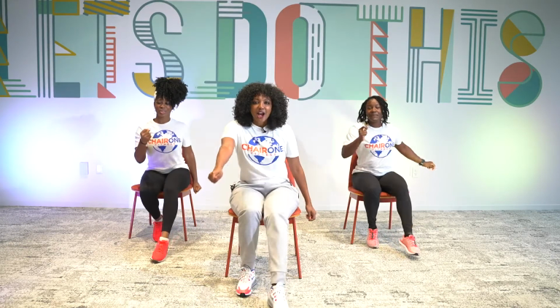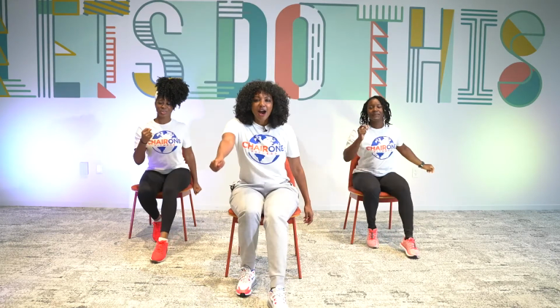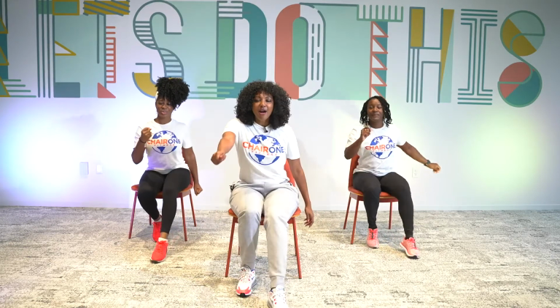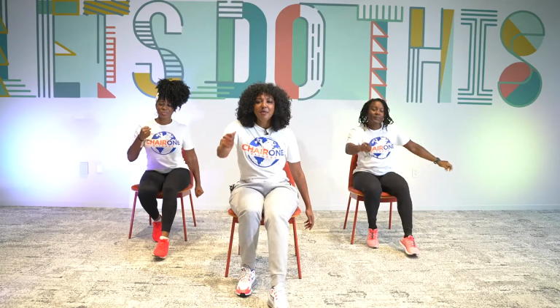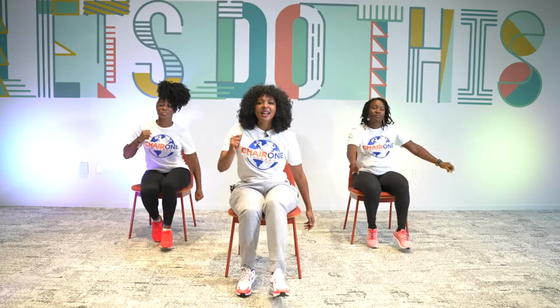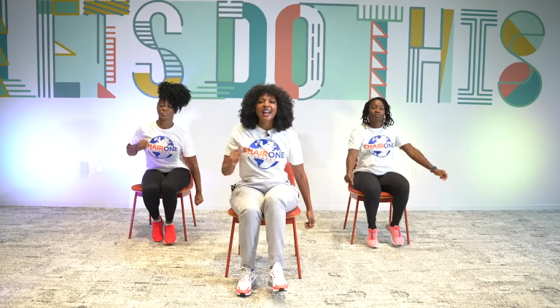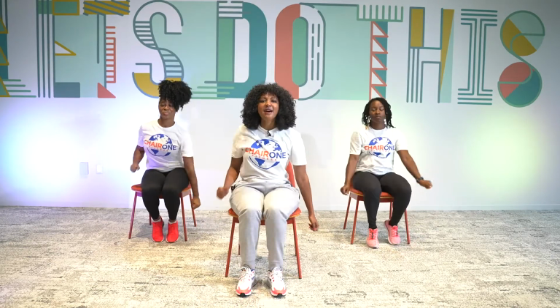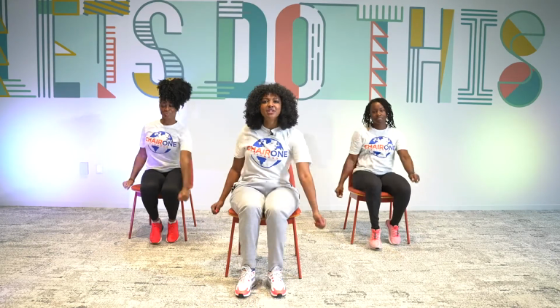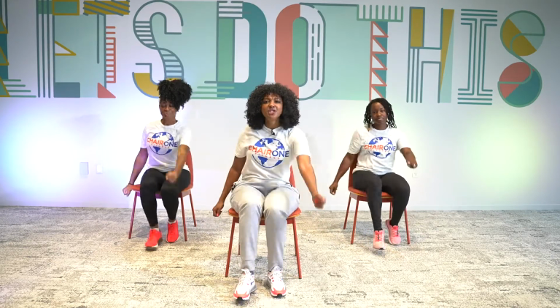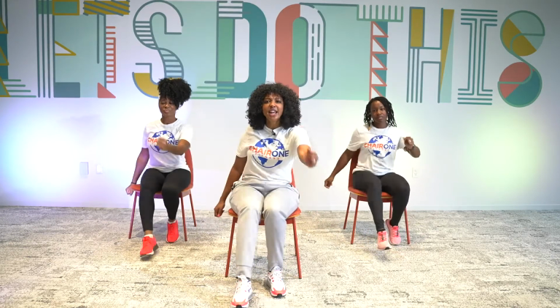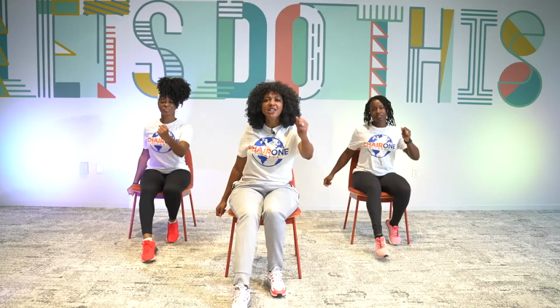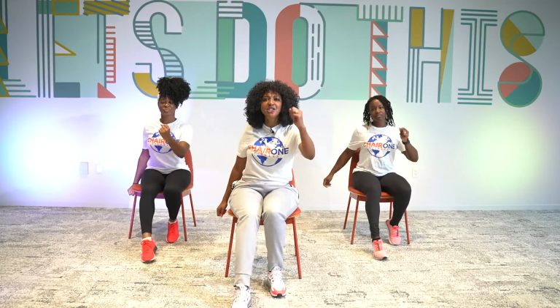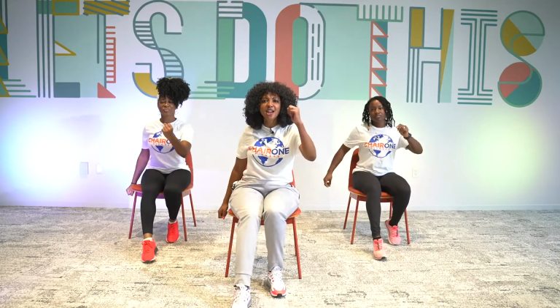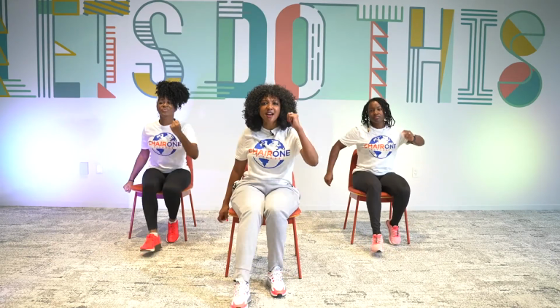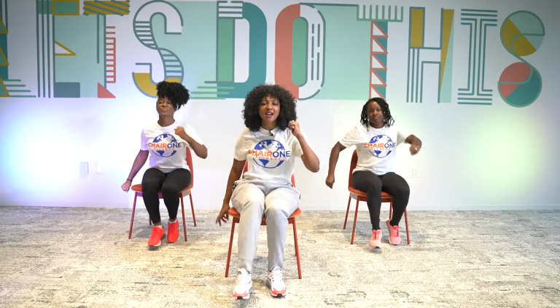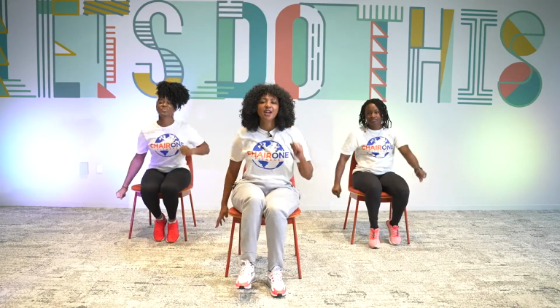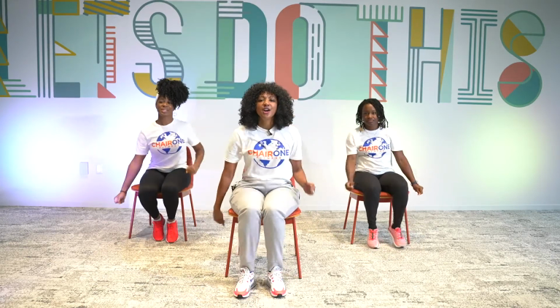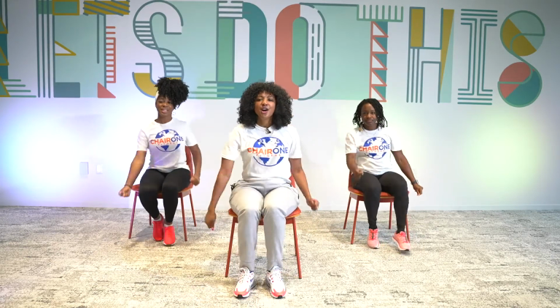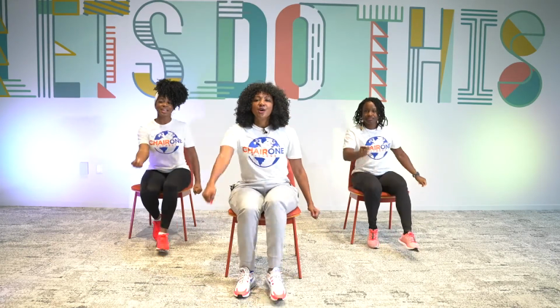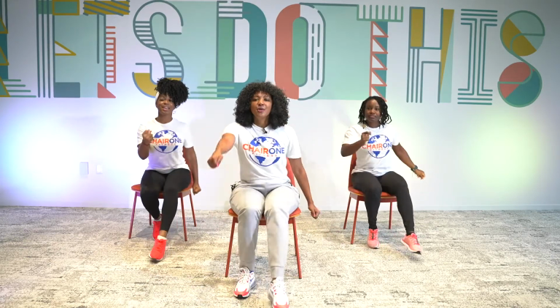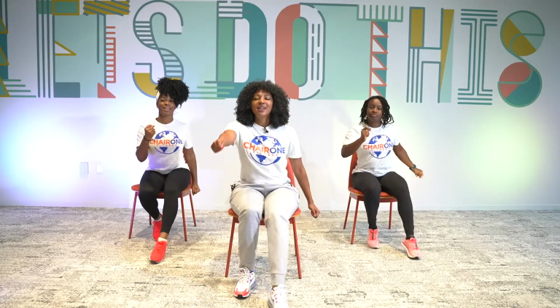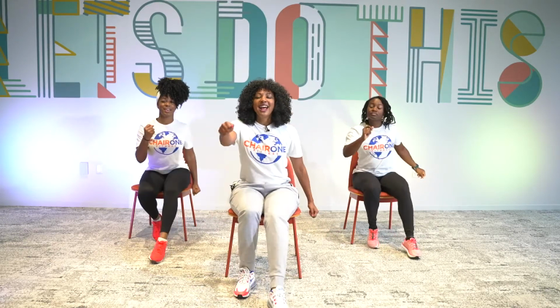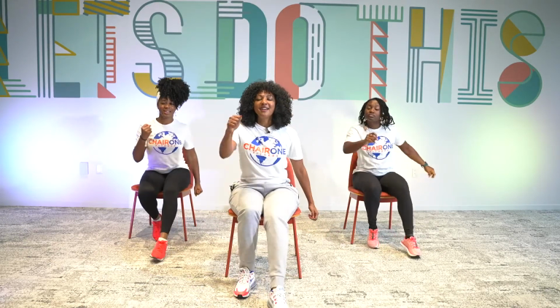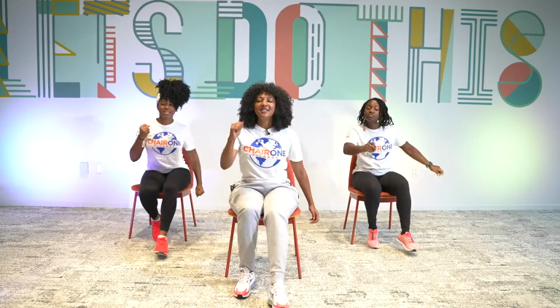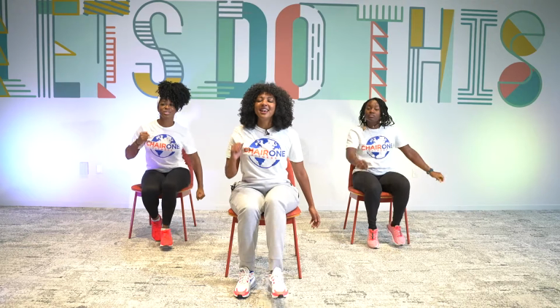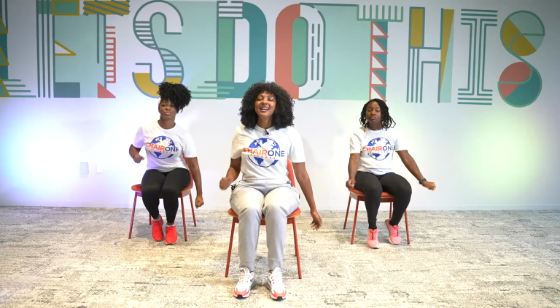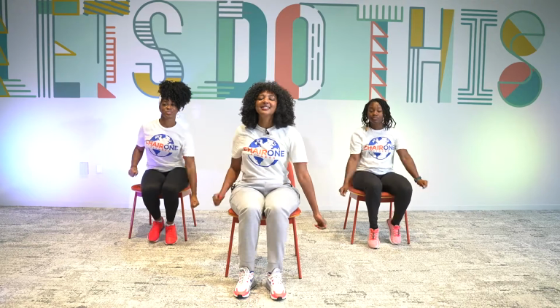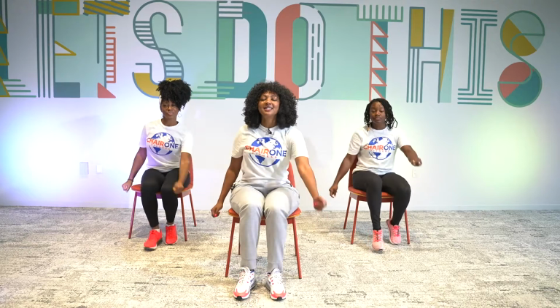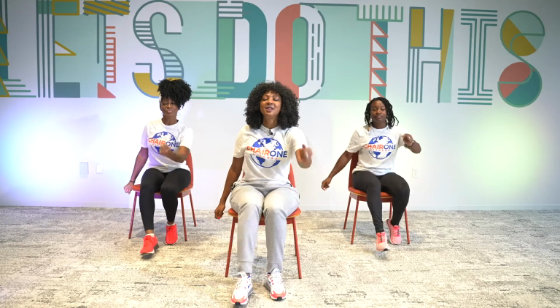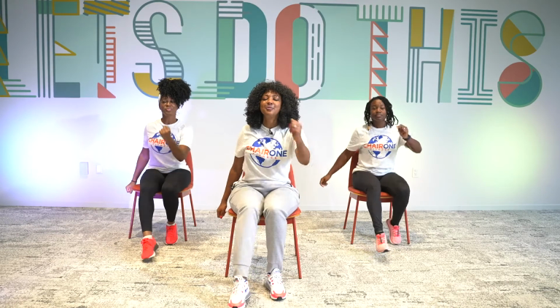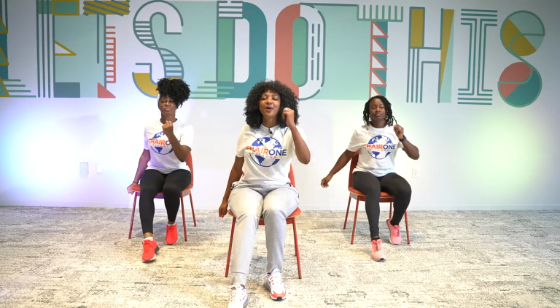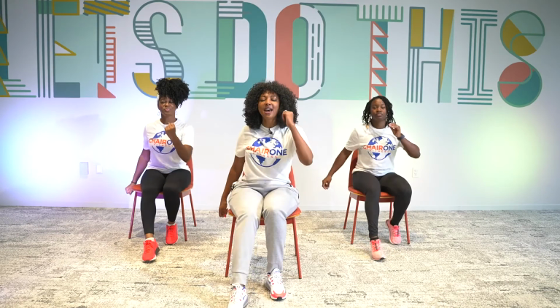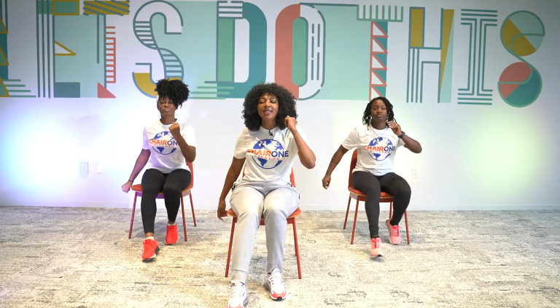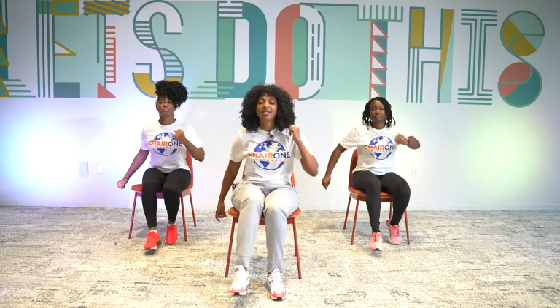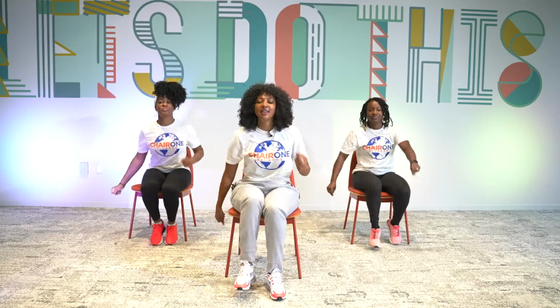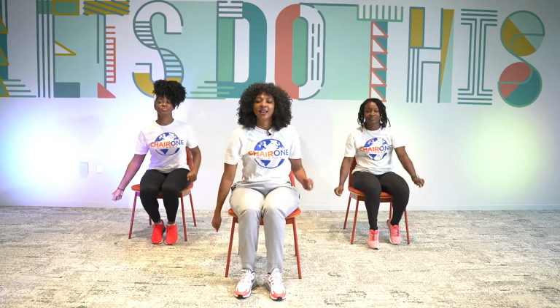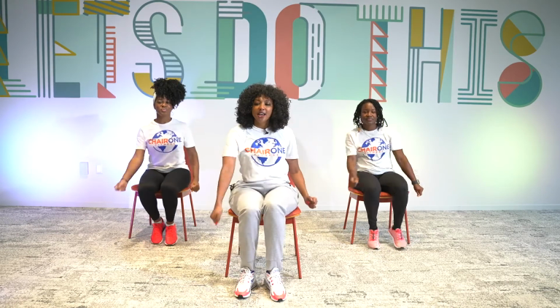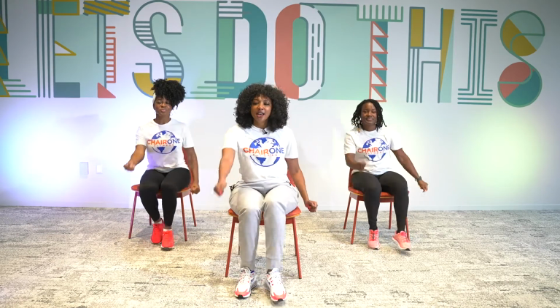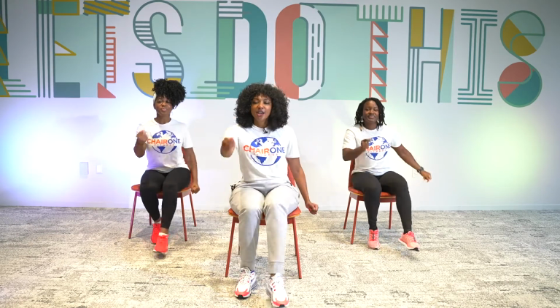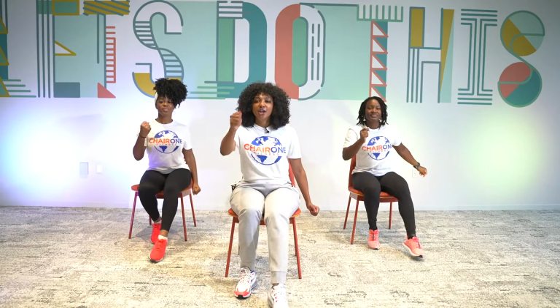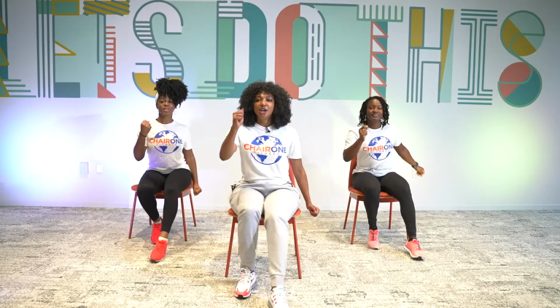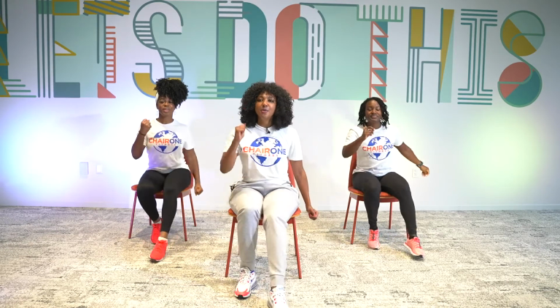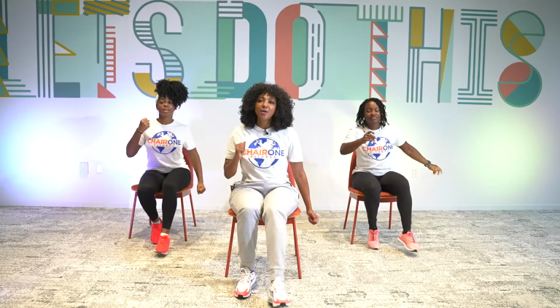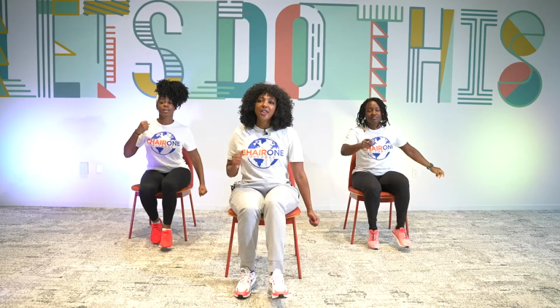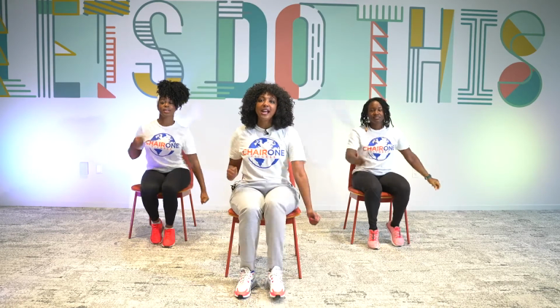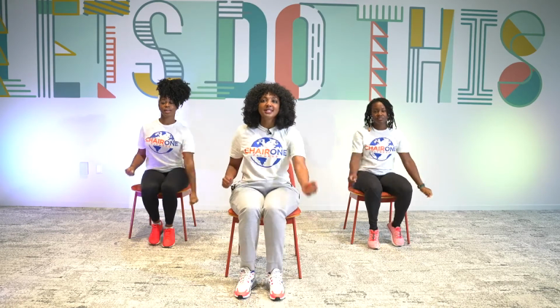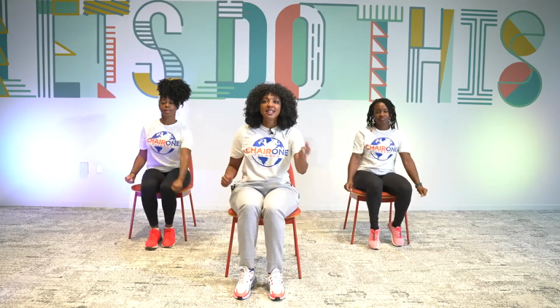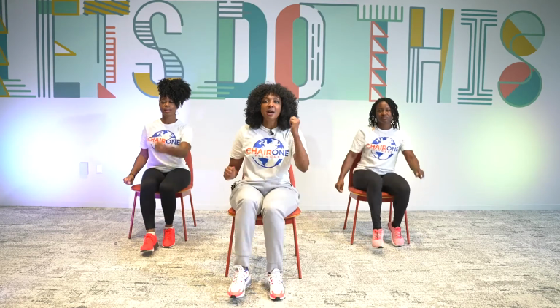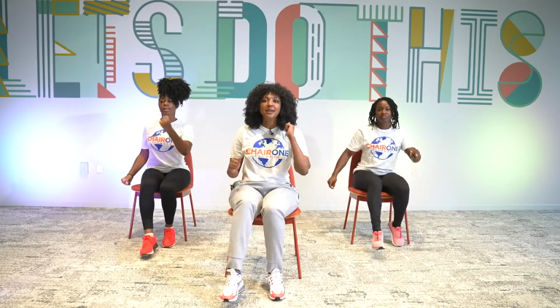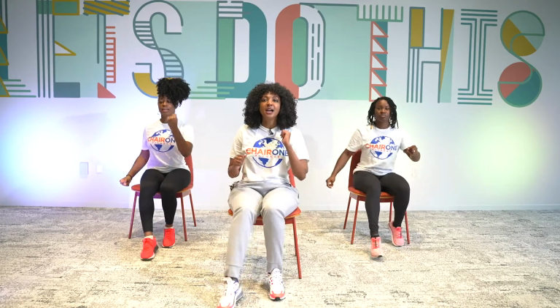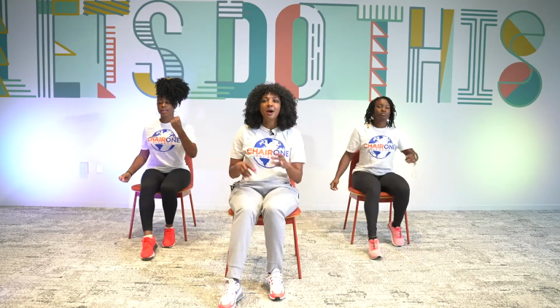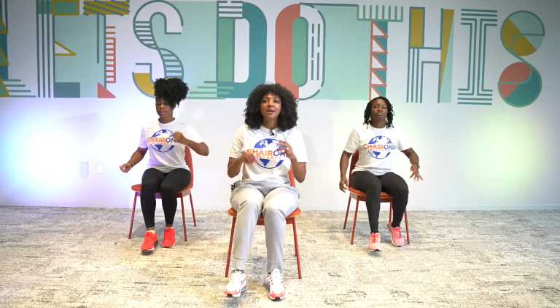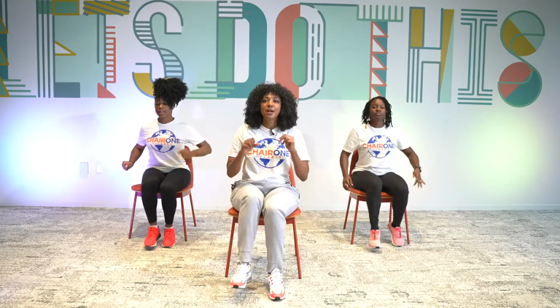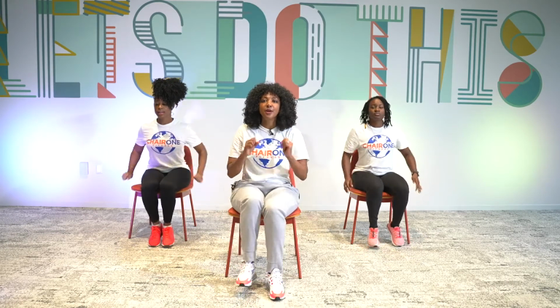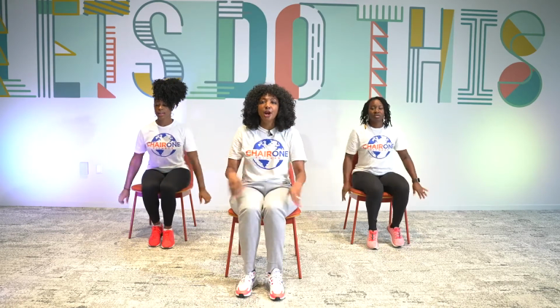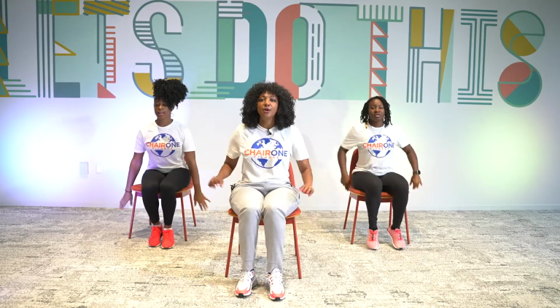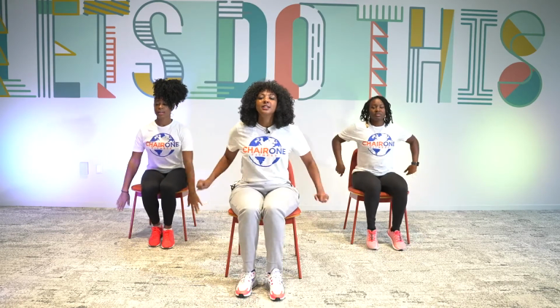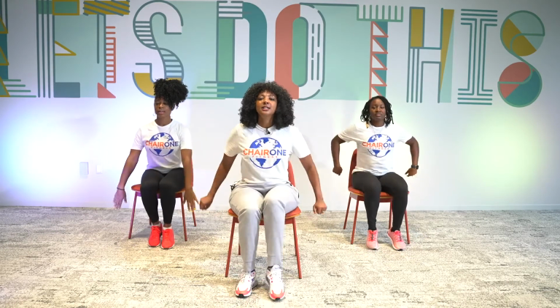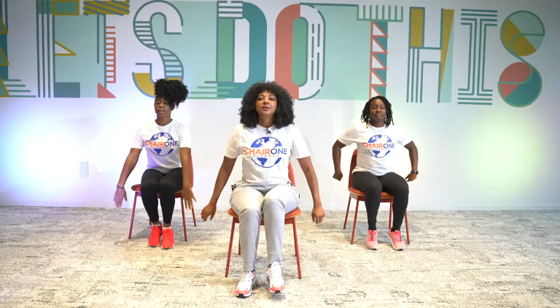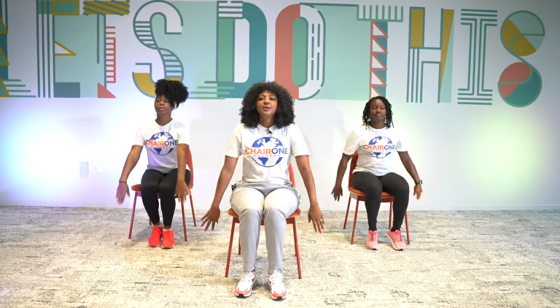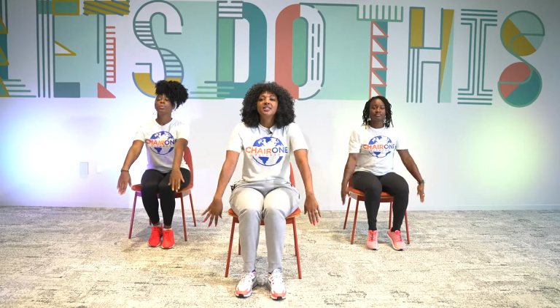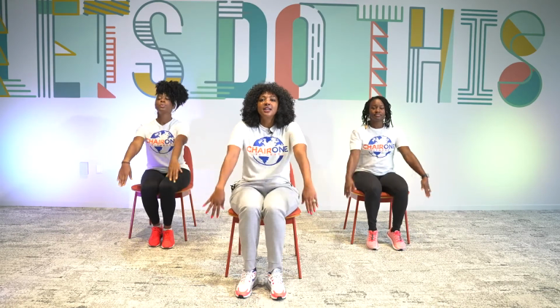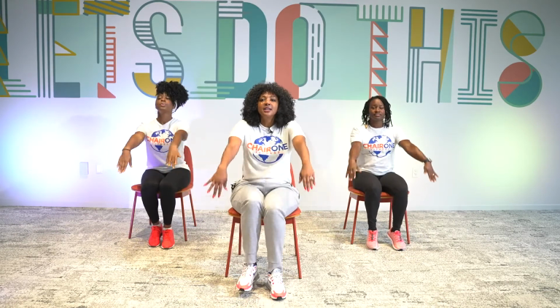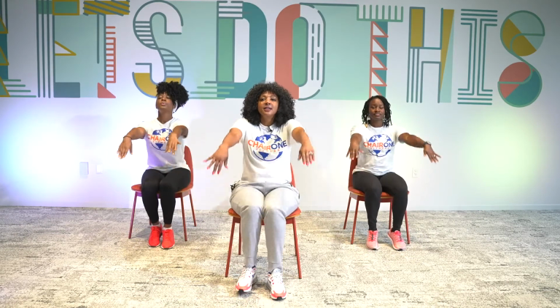We're going to have a change here. We're going to have a nice deep breath. Both hands coming up. Here we go — breathe it in.